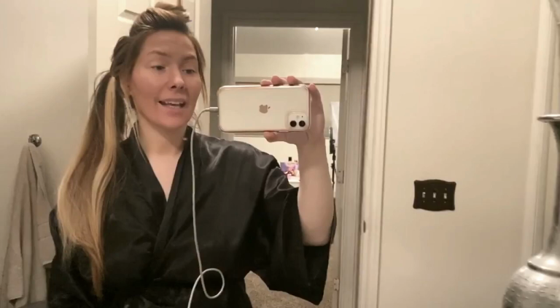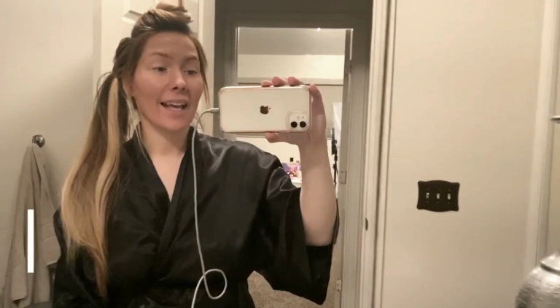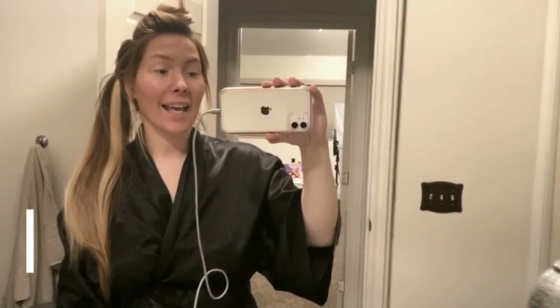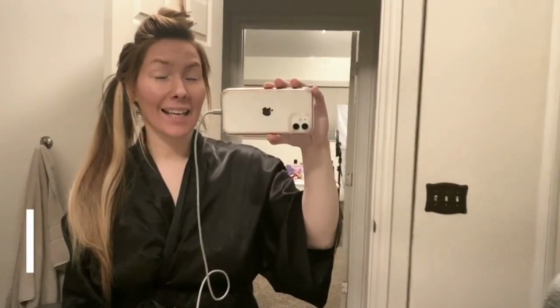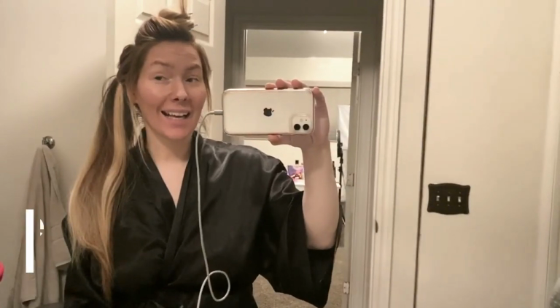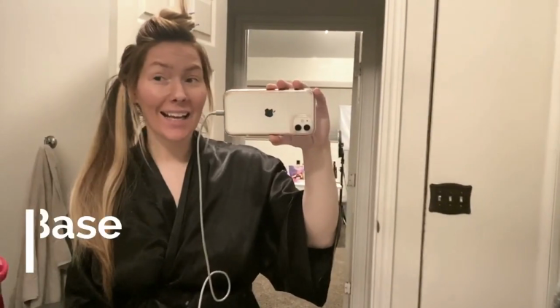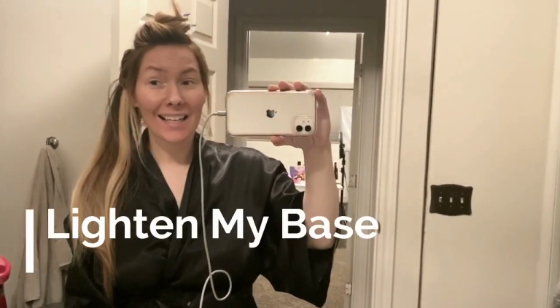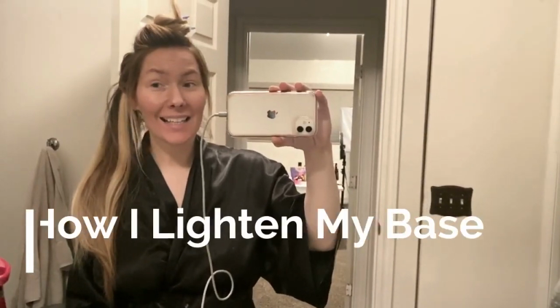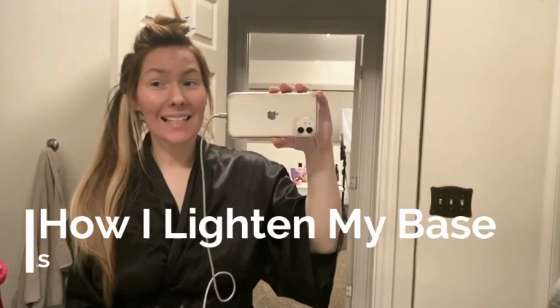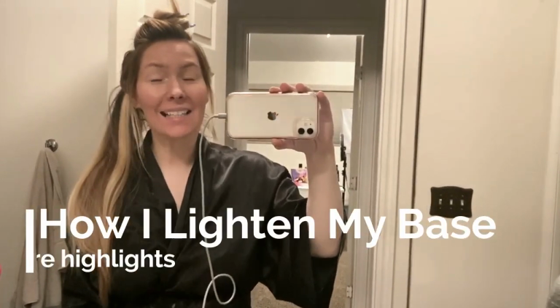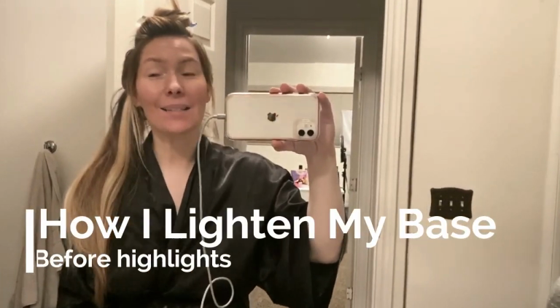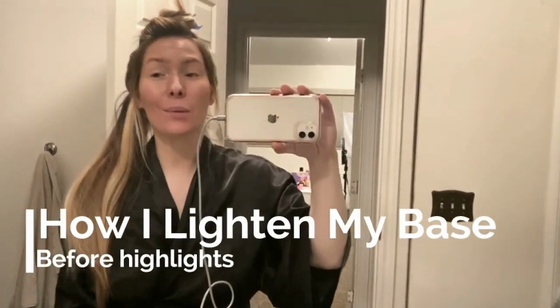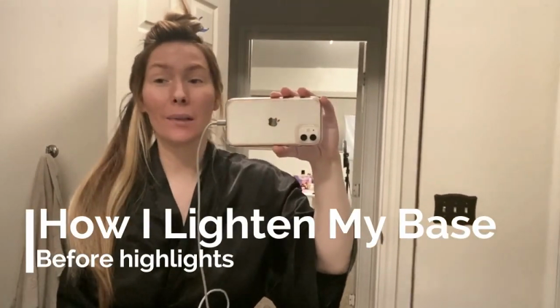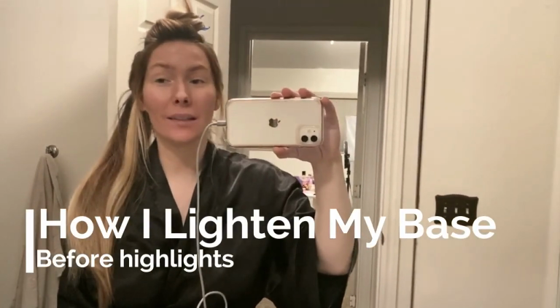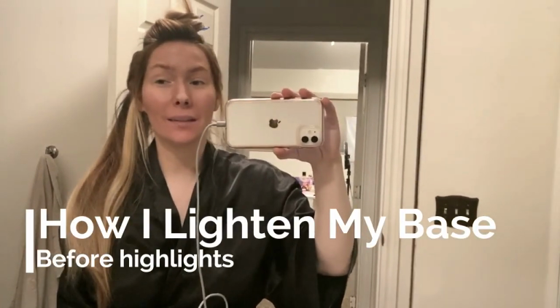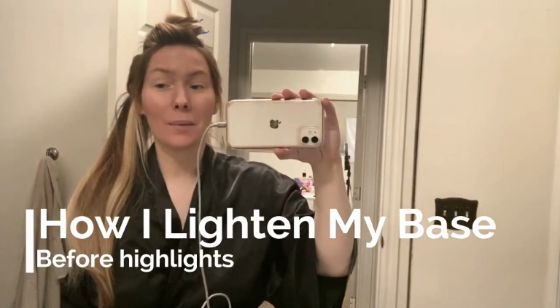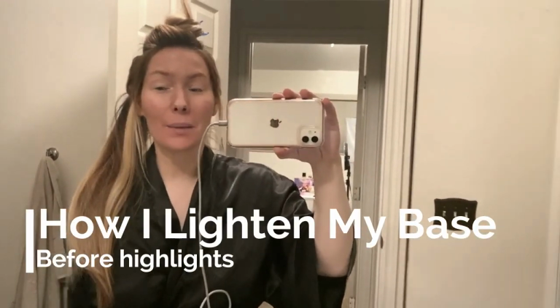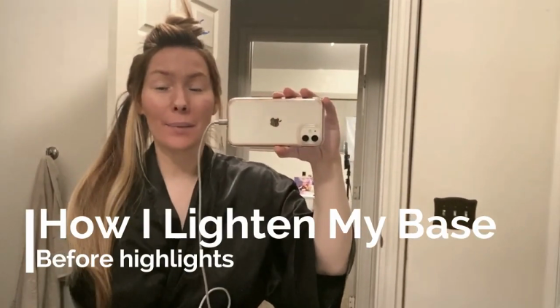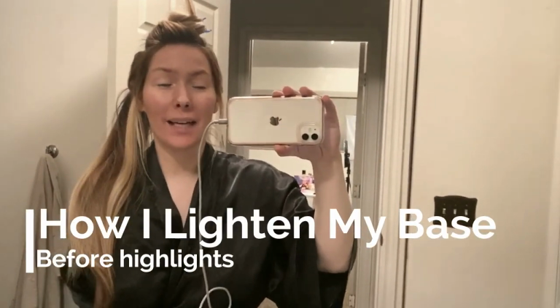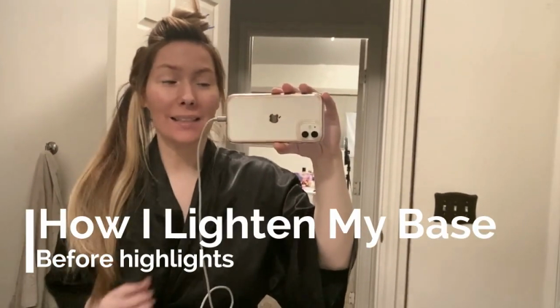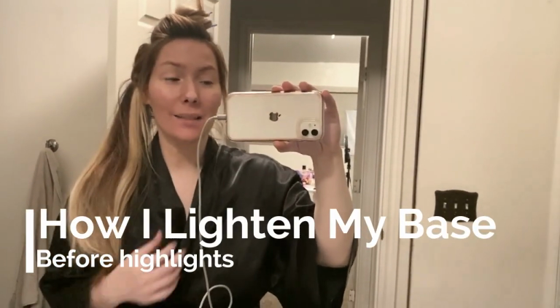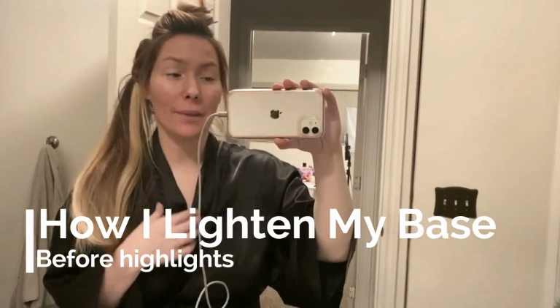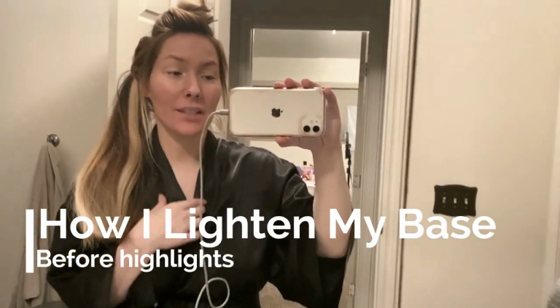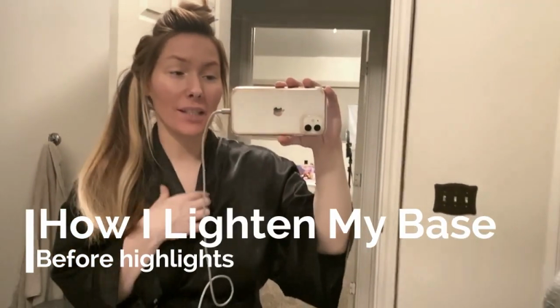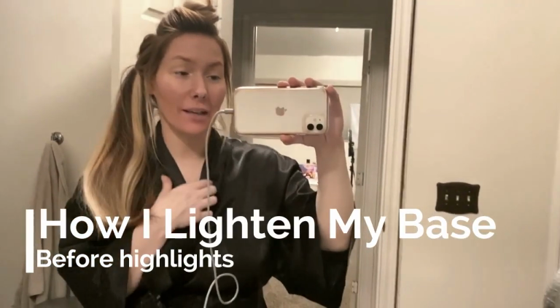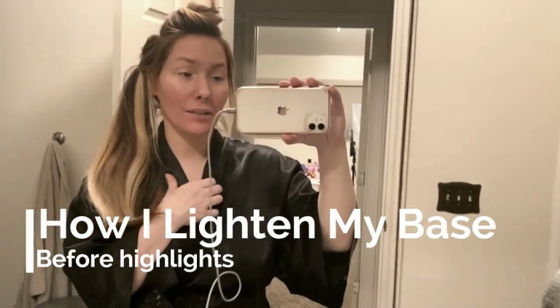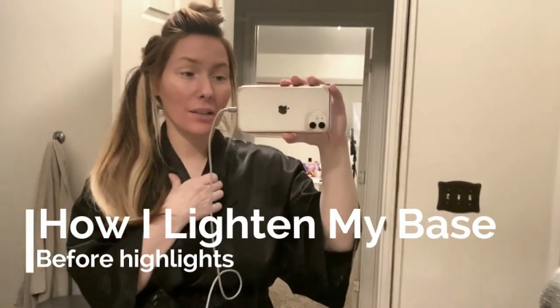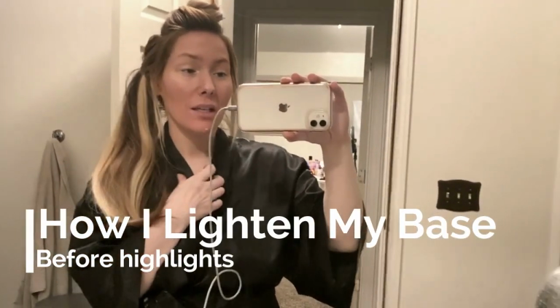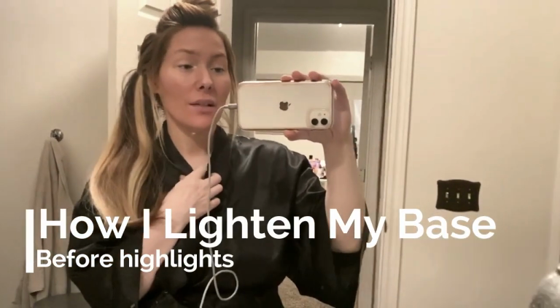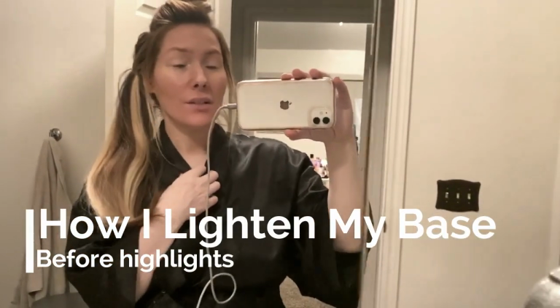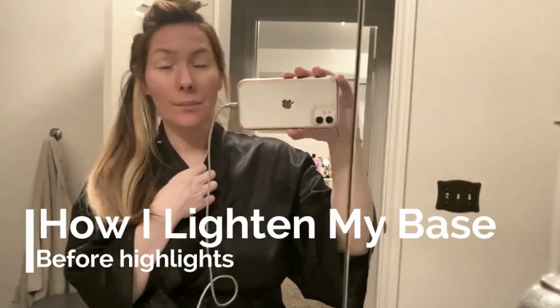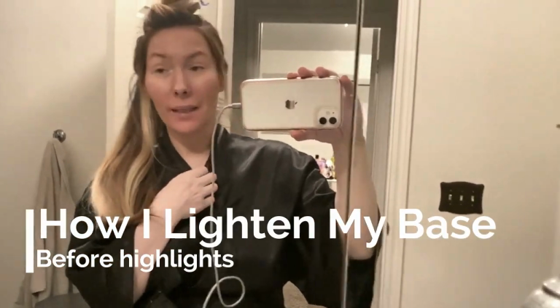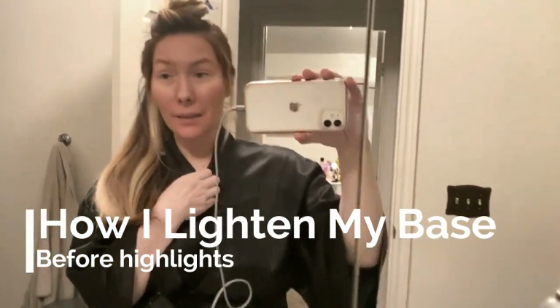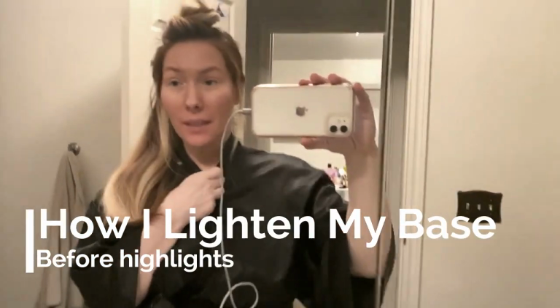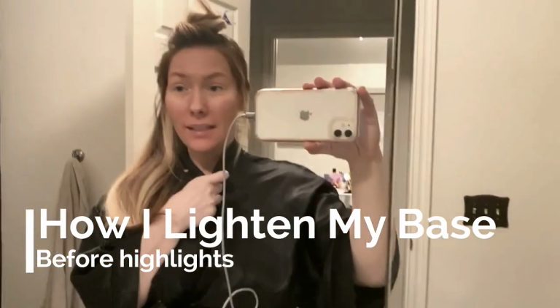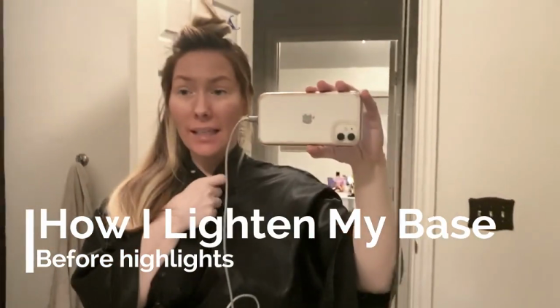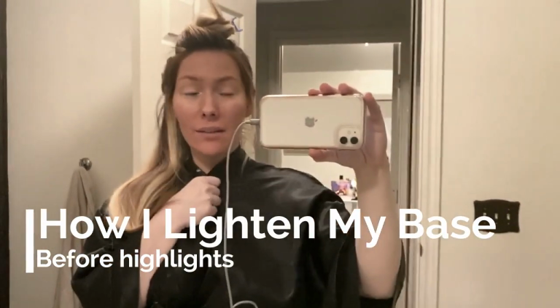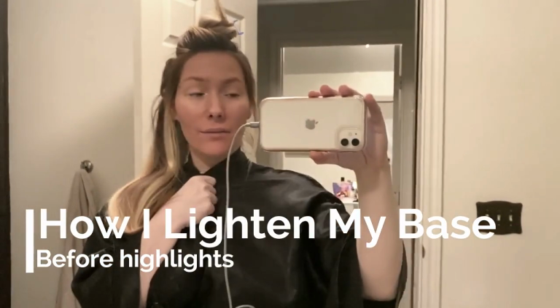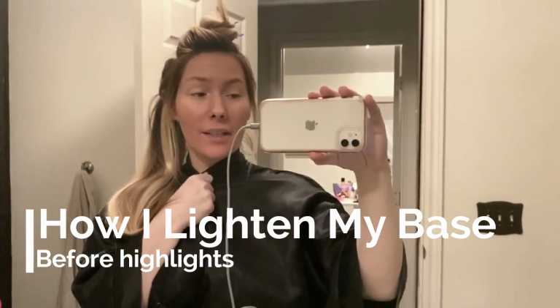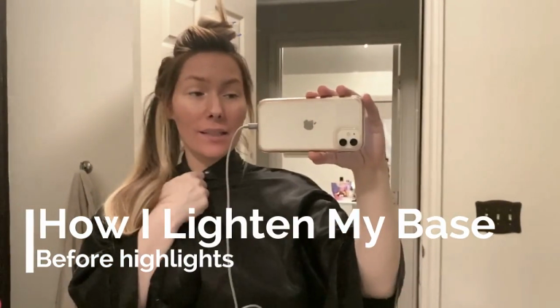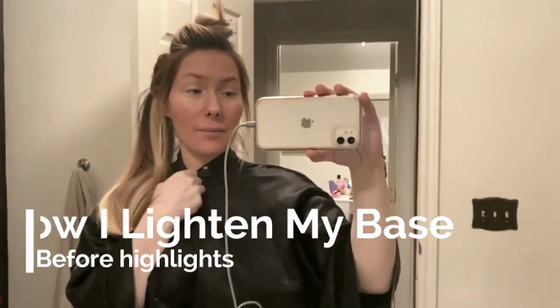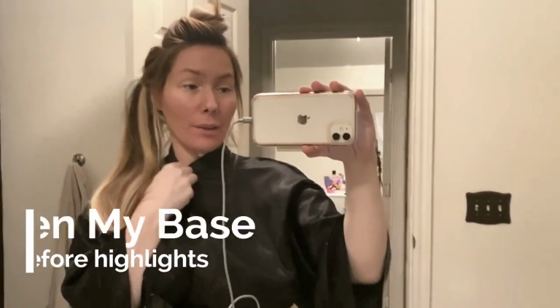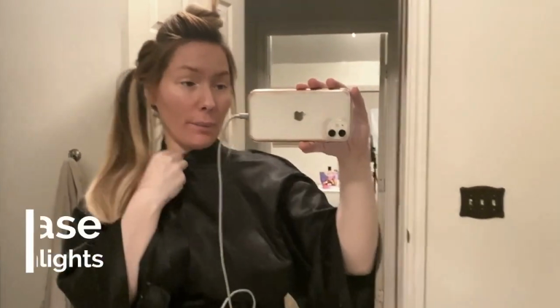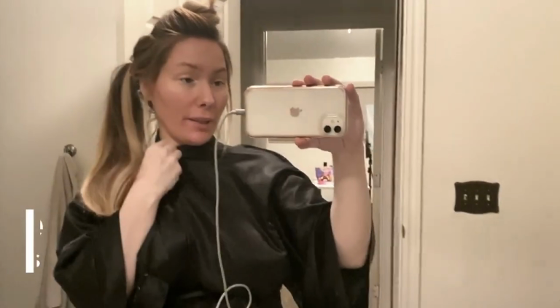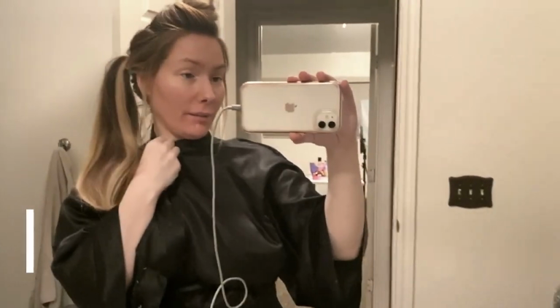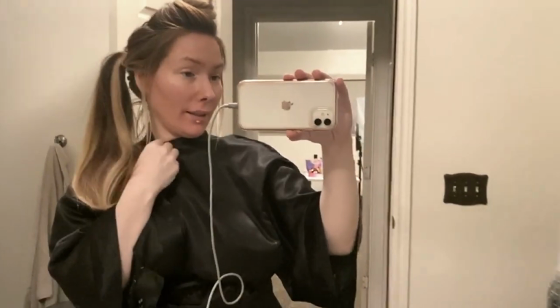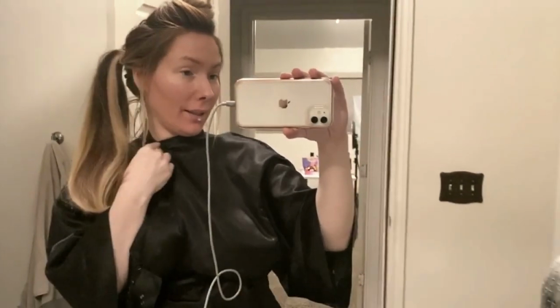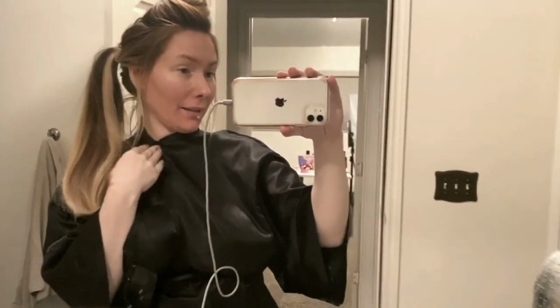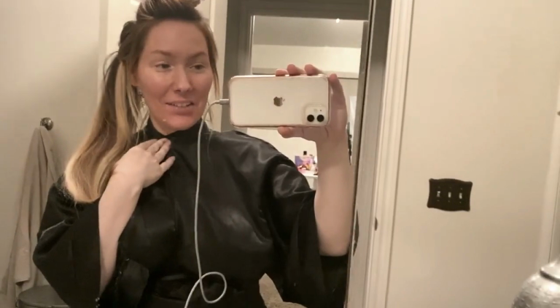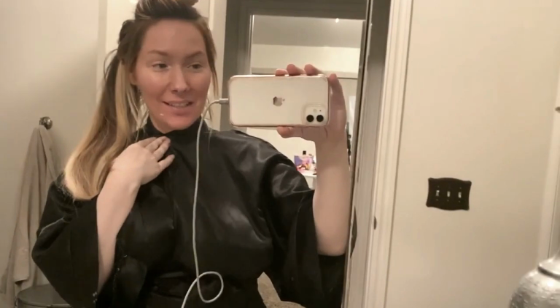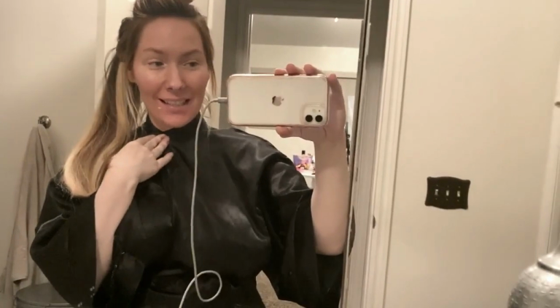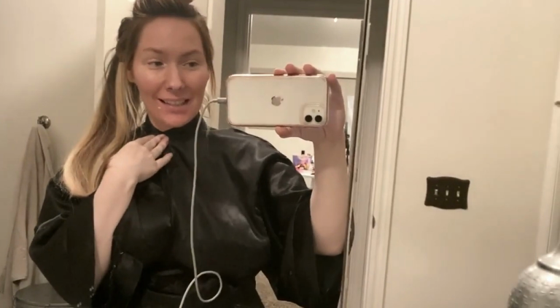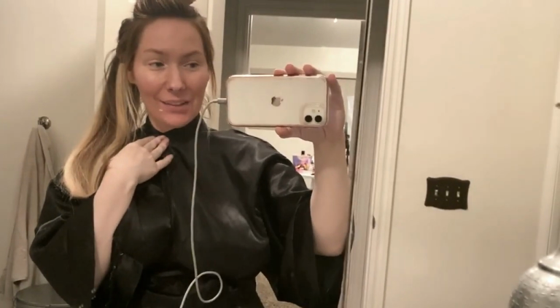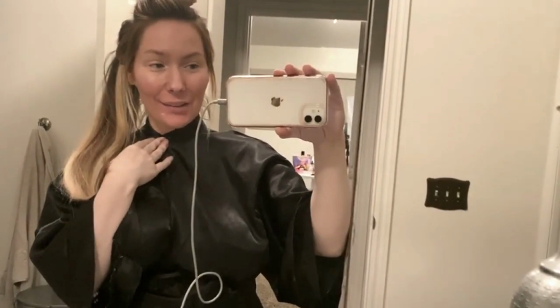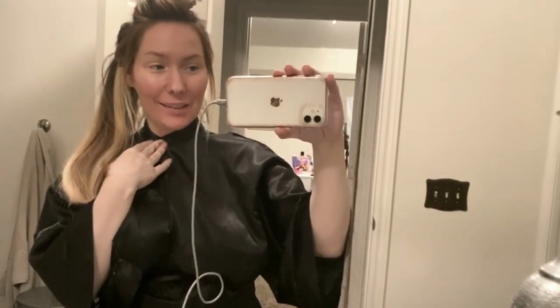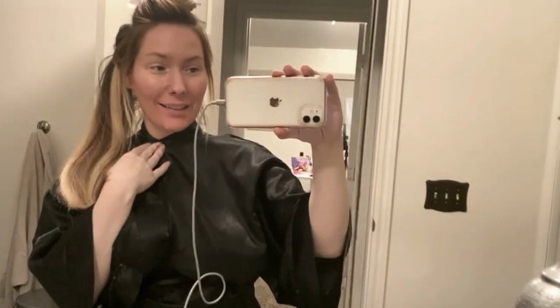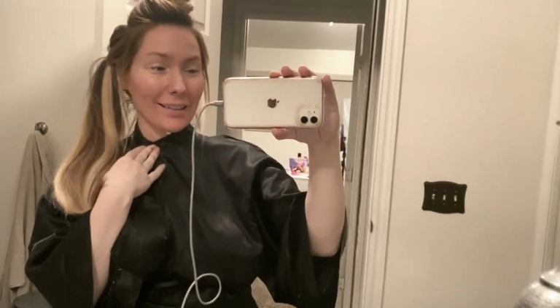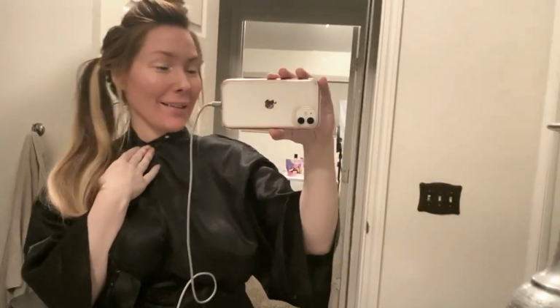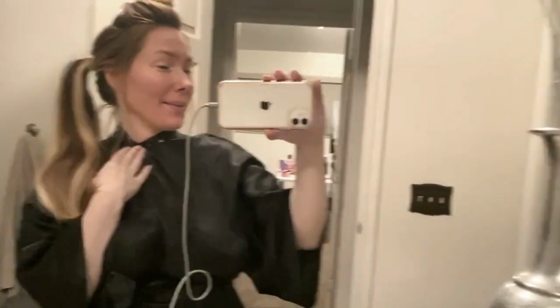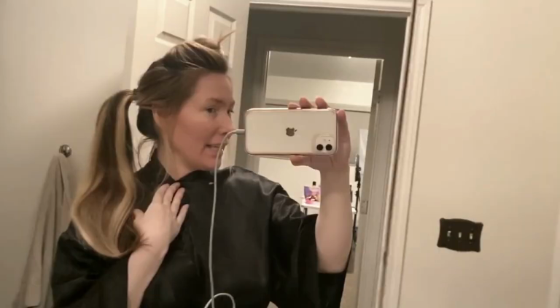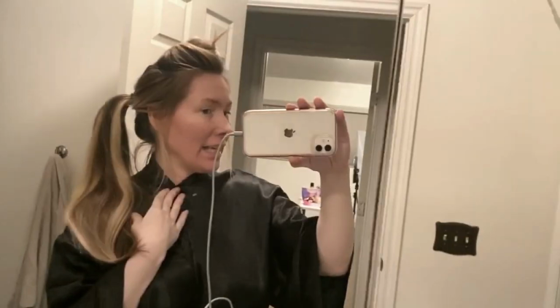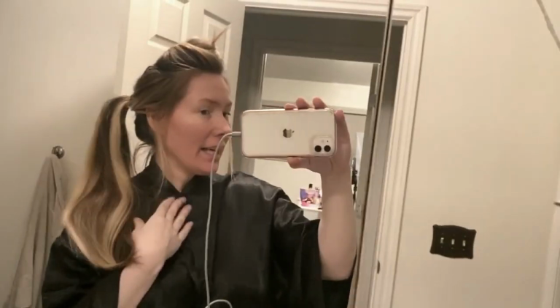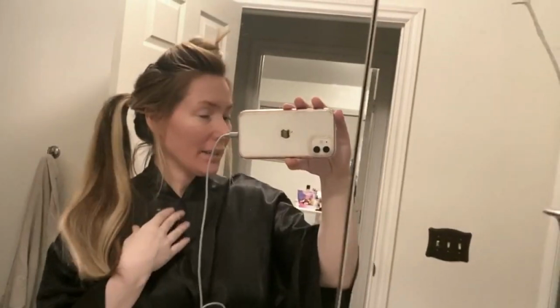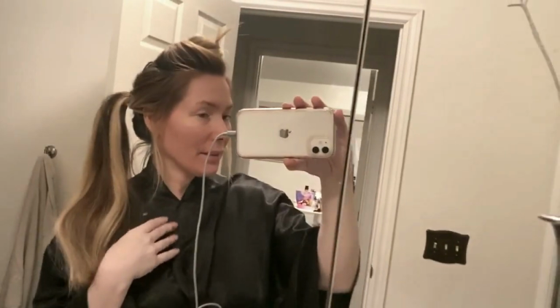Hey guys! Welcome back to my channel. Don't mind my tan face and my pale neck — just ignore it. Anyways,